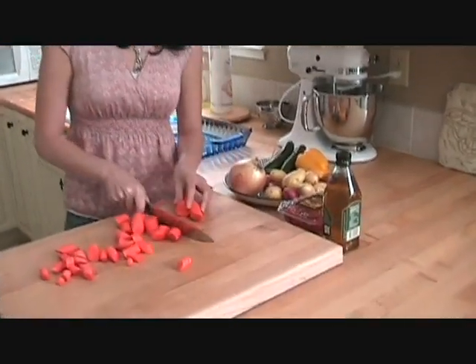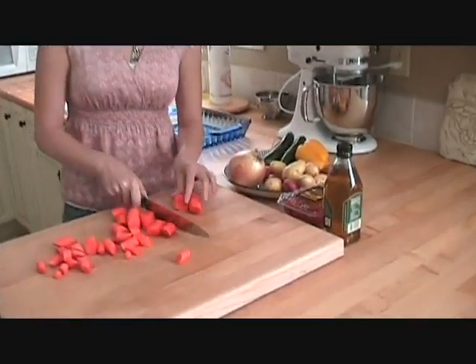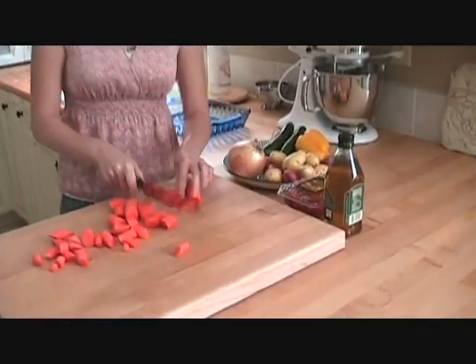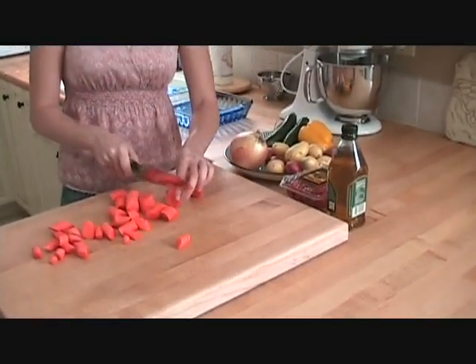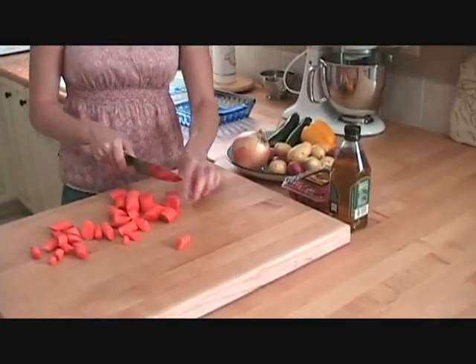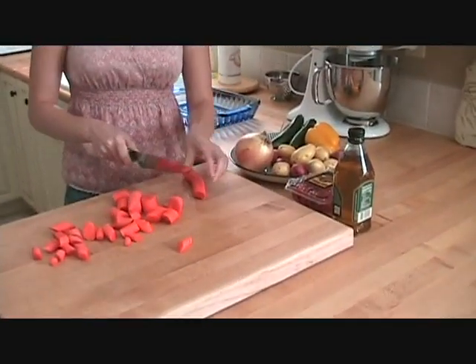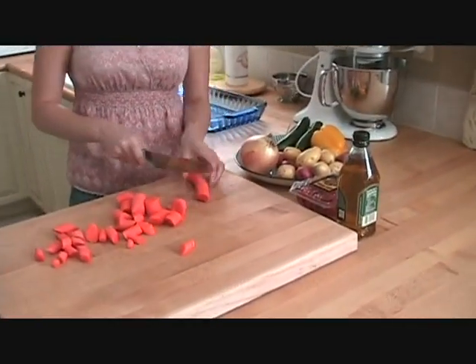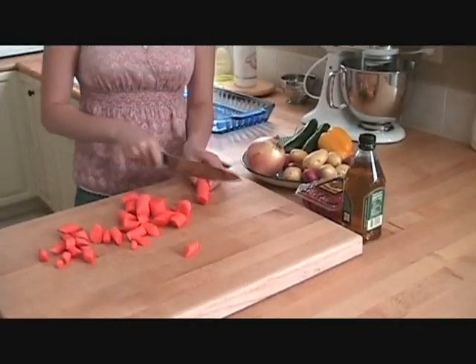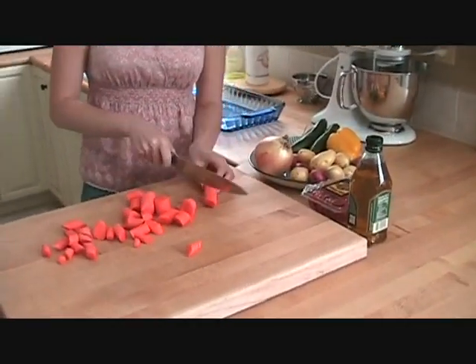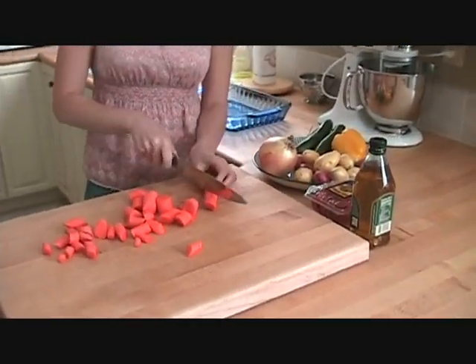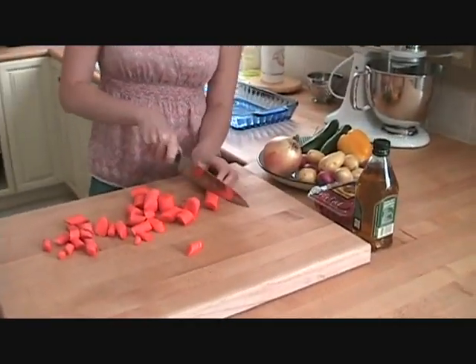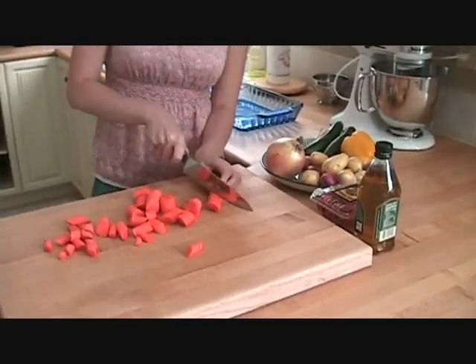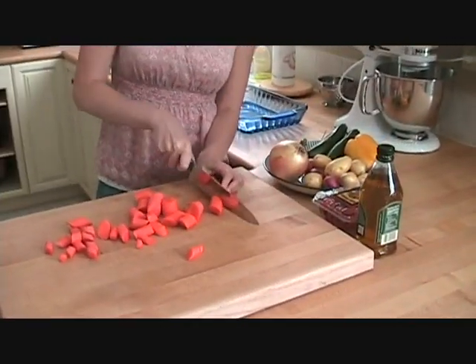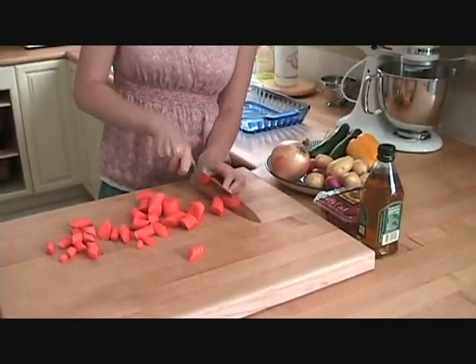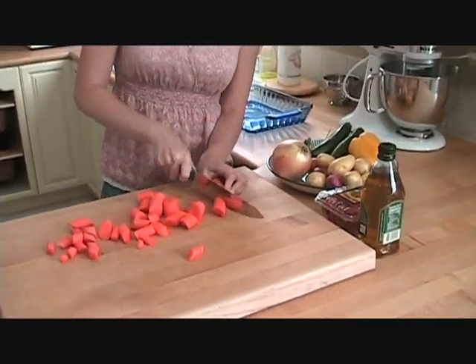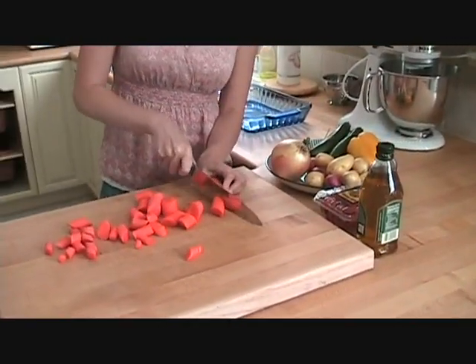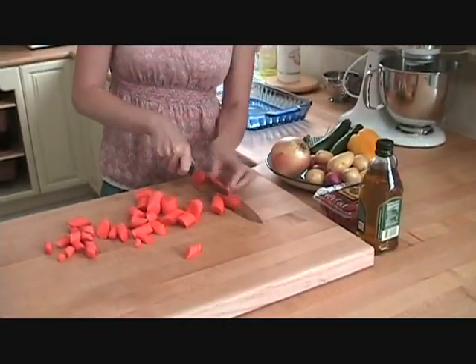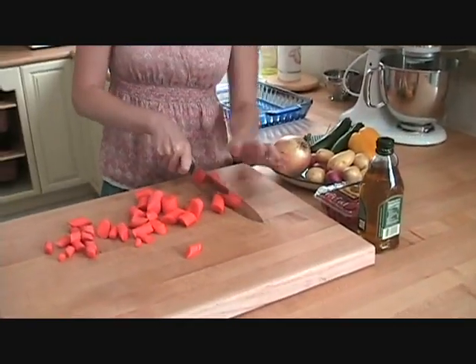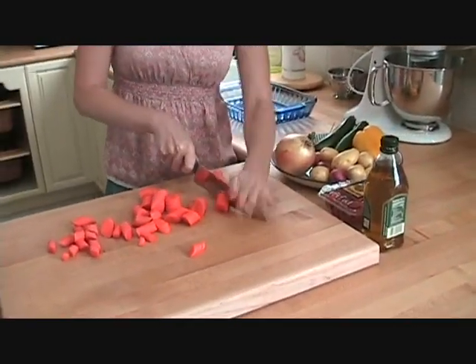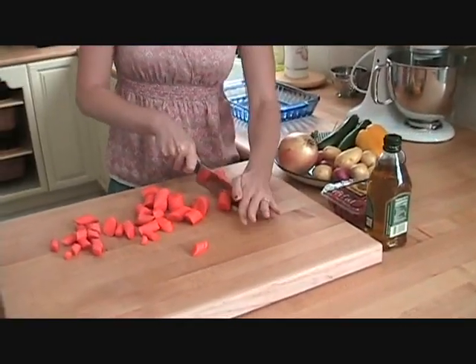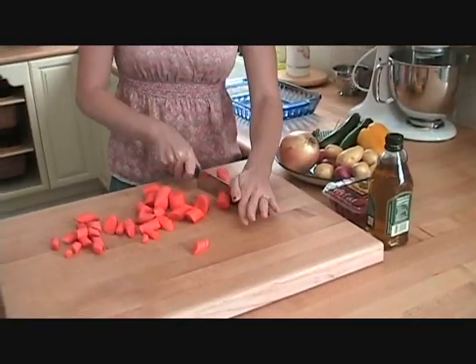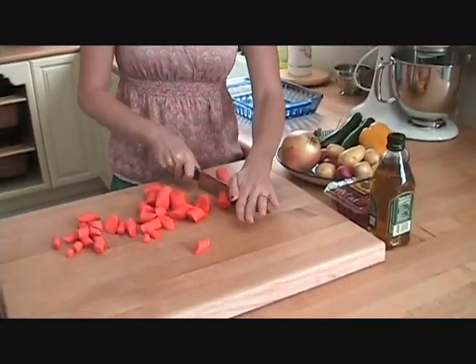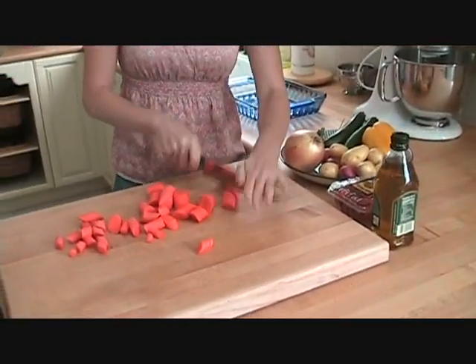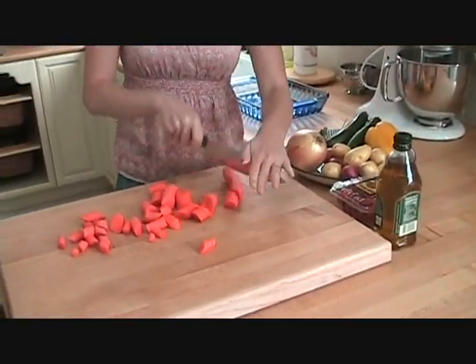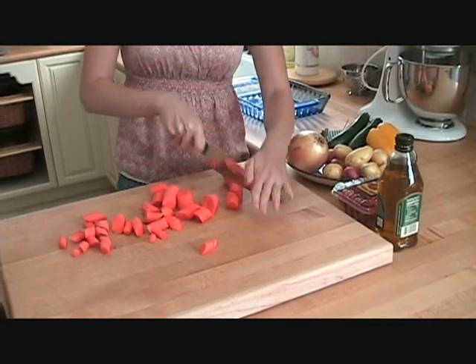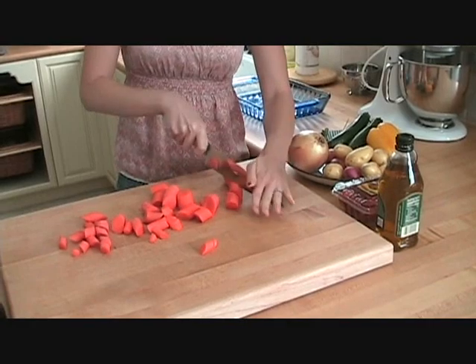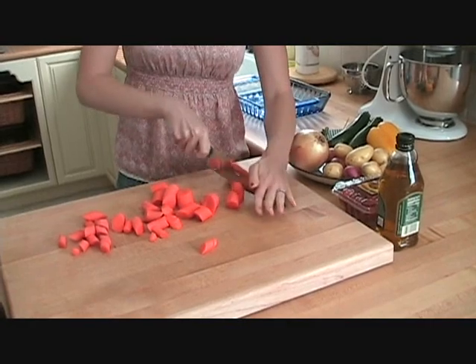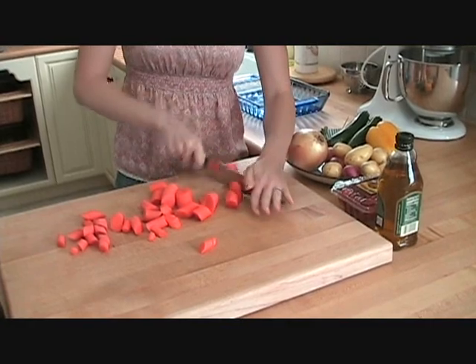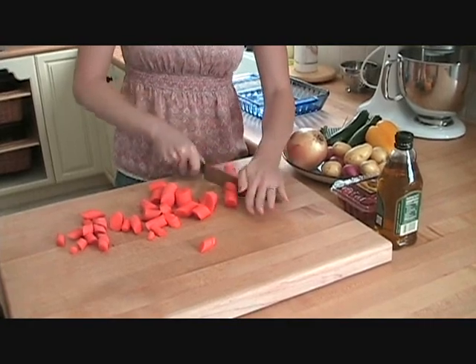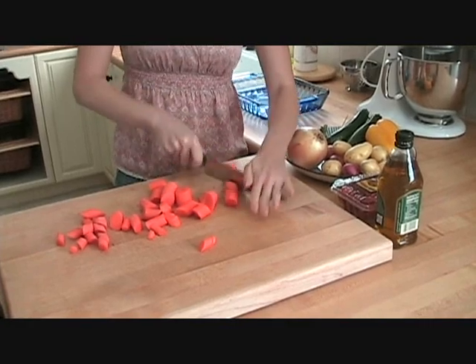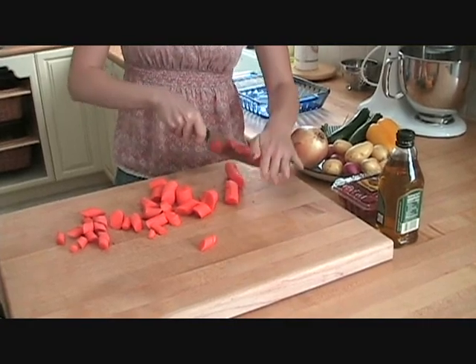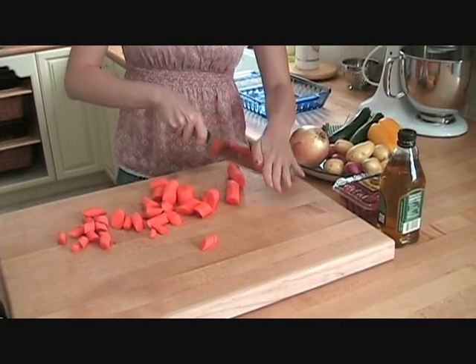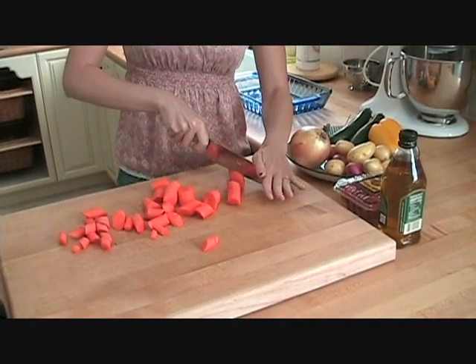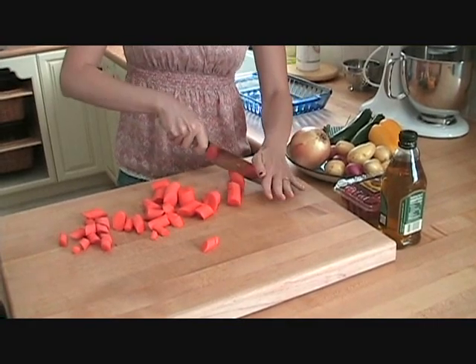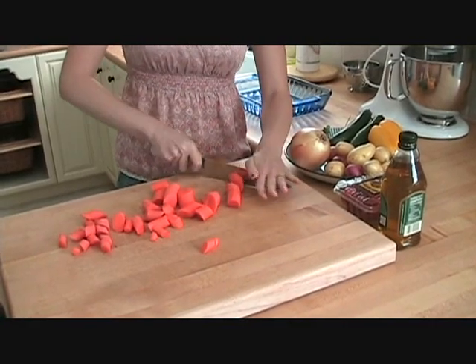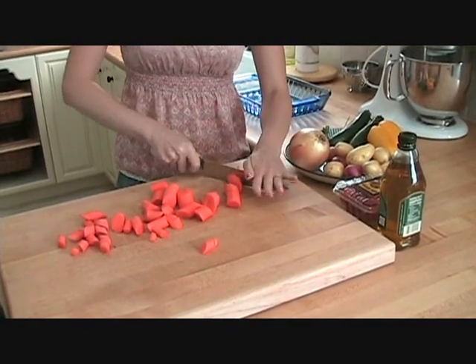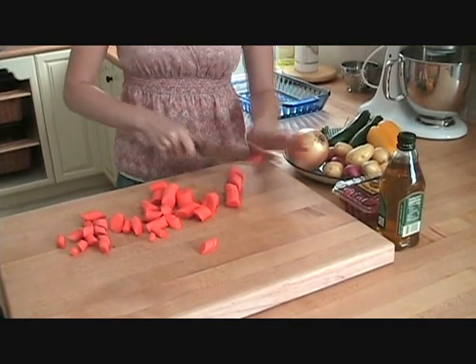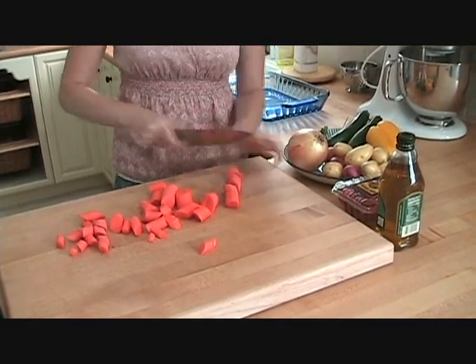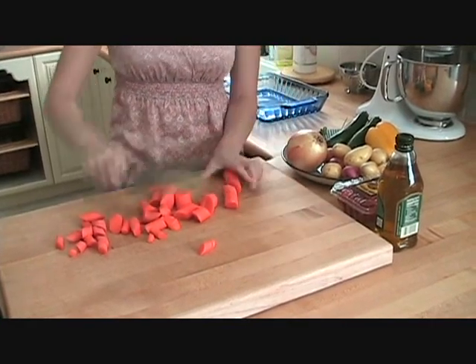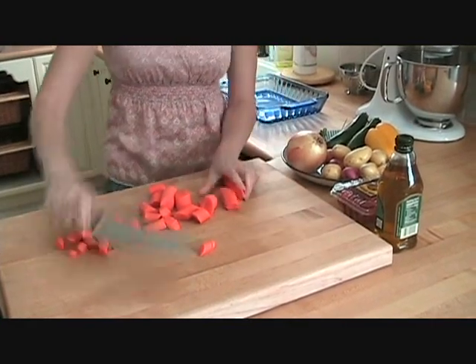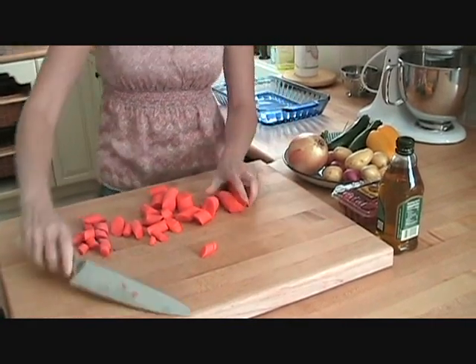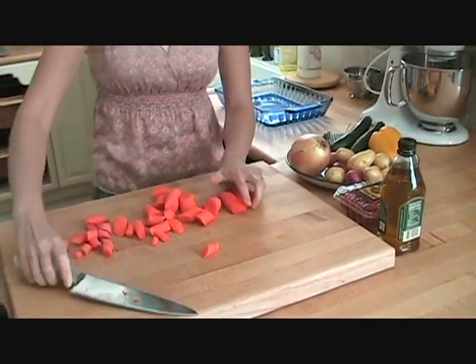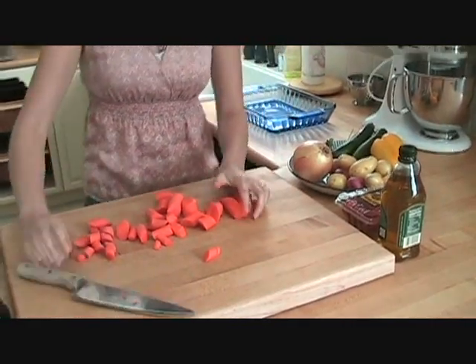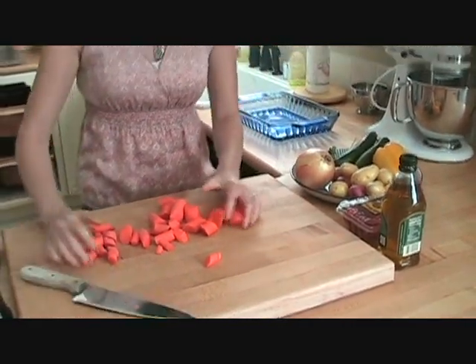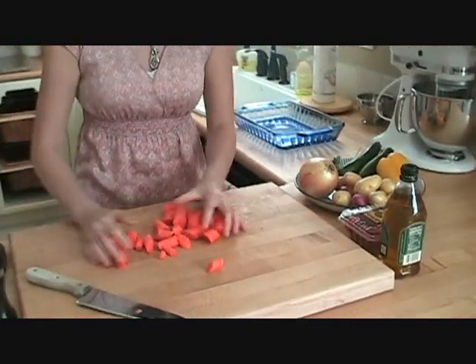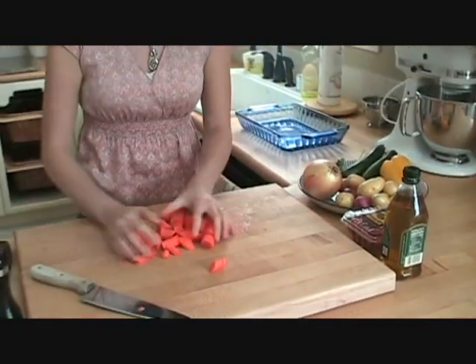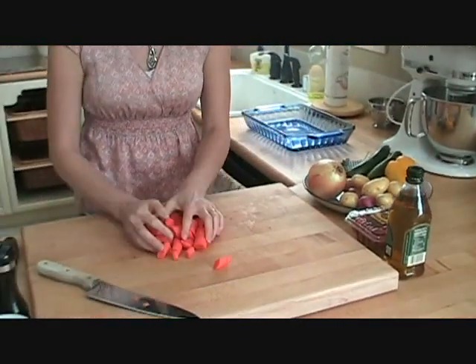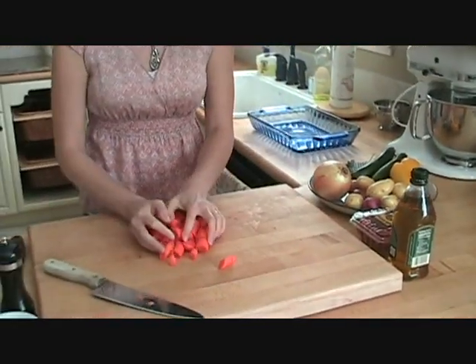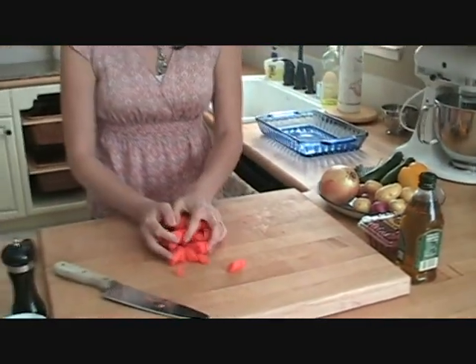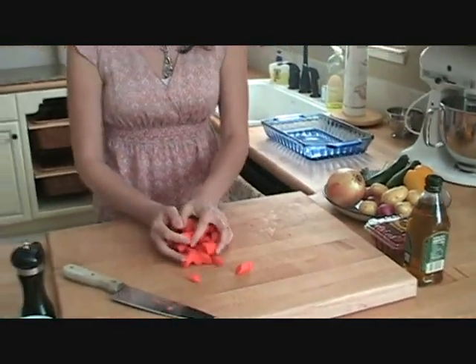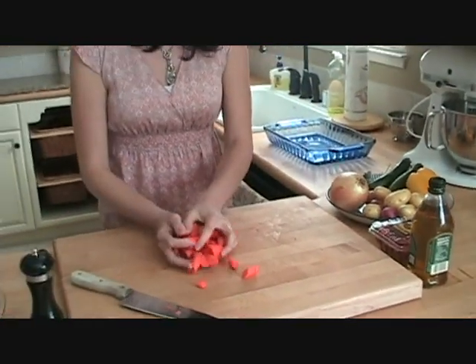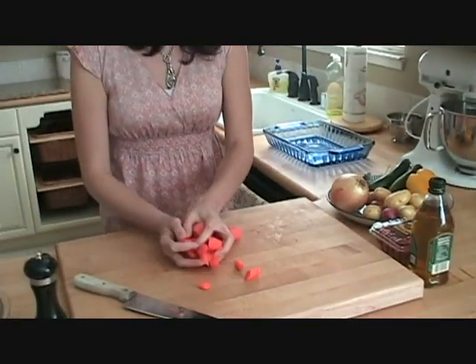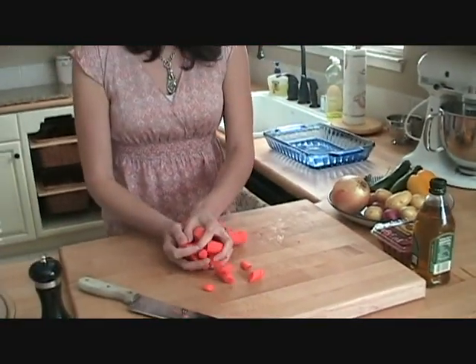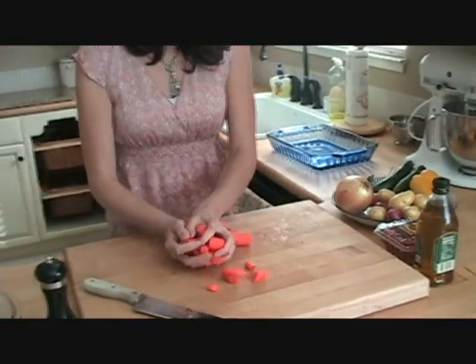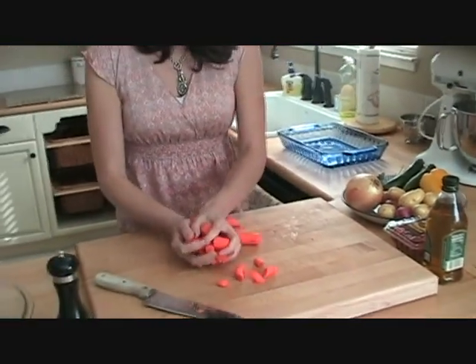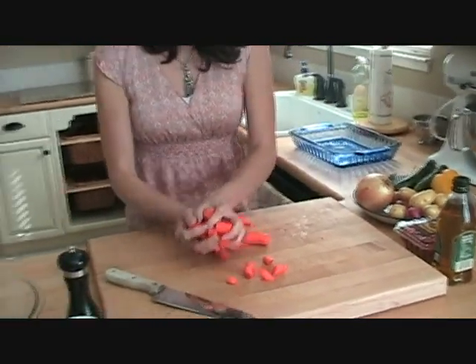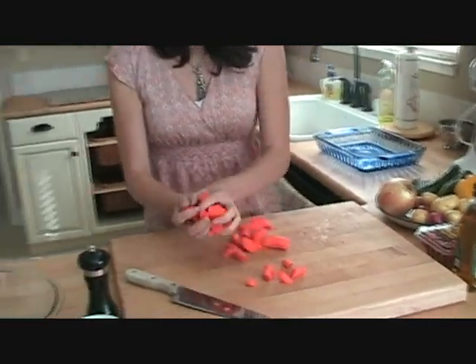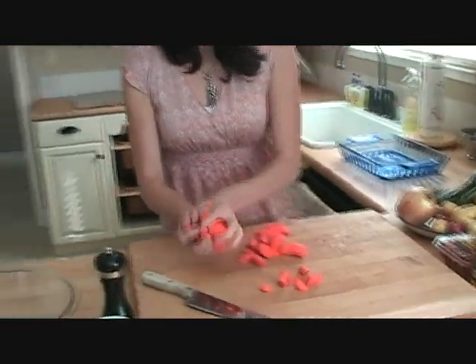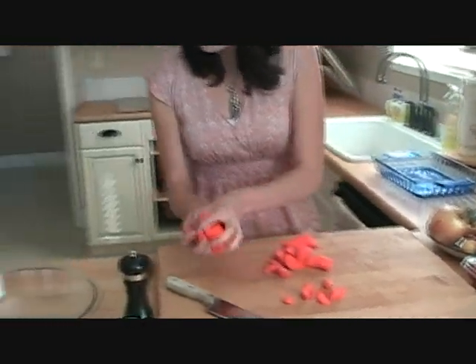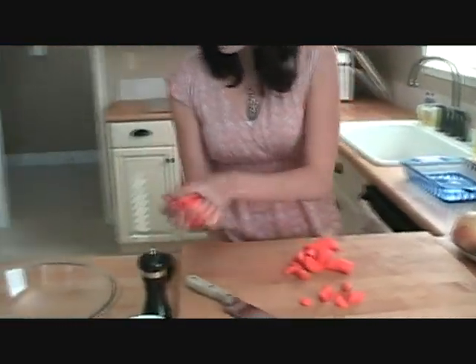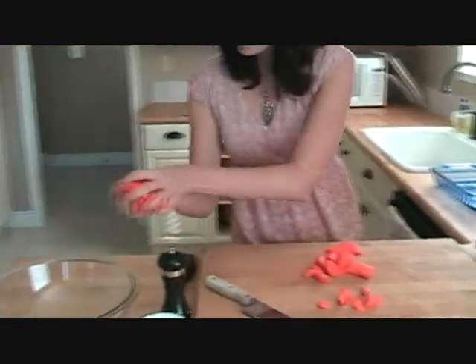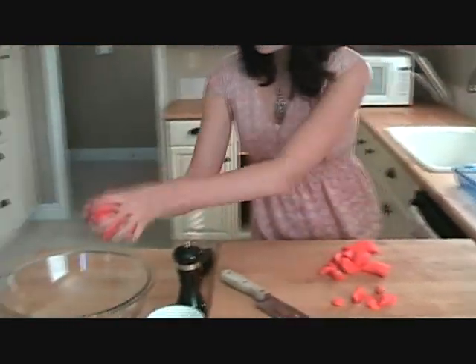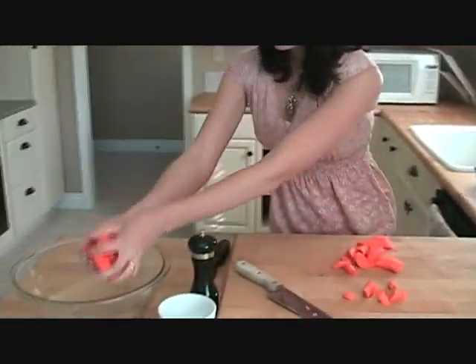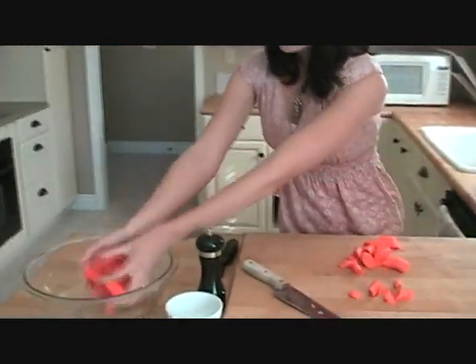You just want them in bite-sized pieces. We'll get them in our bowl over here.